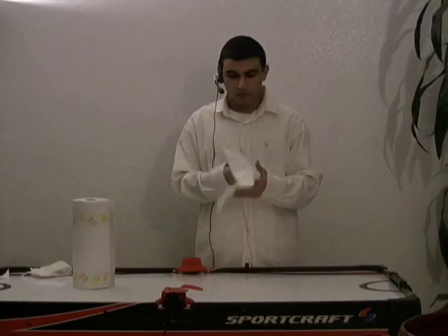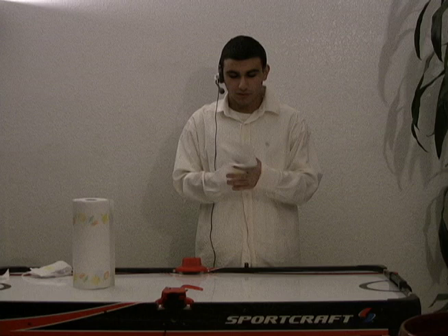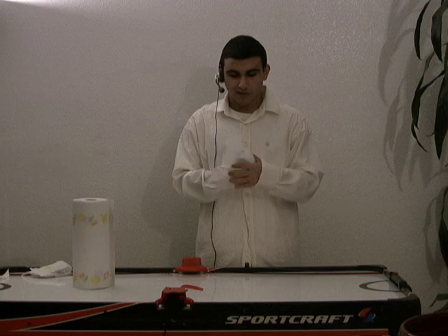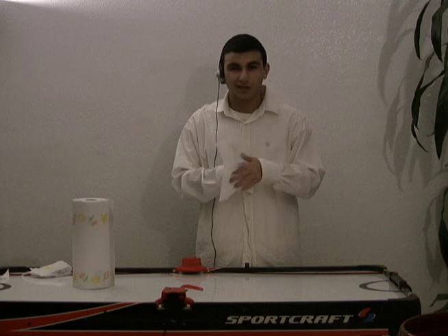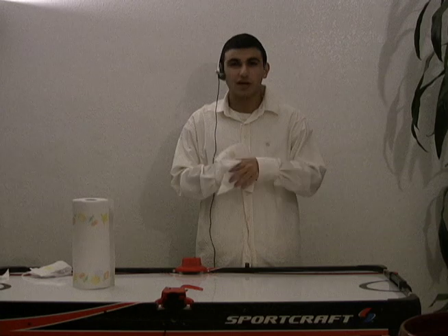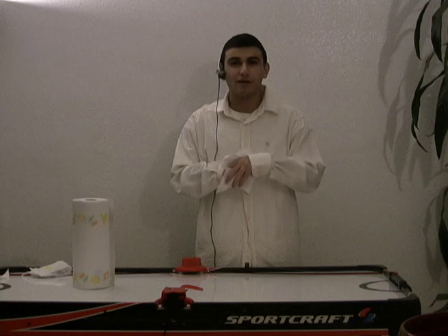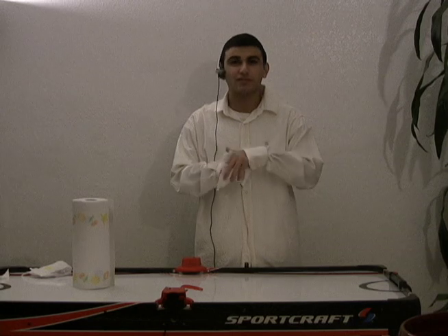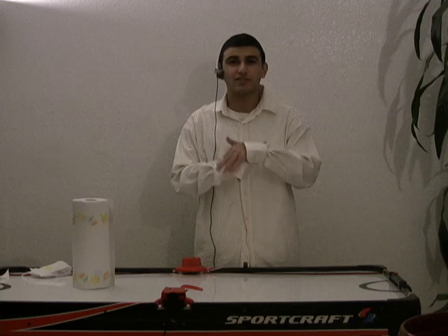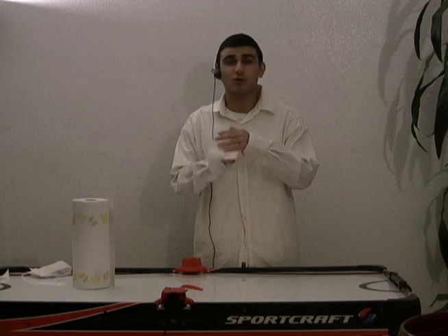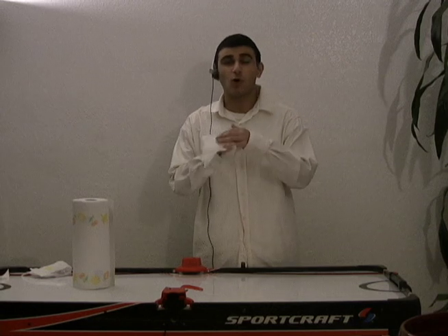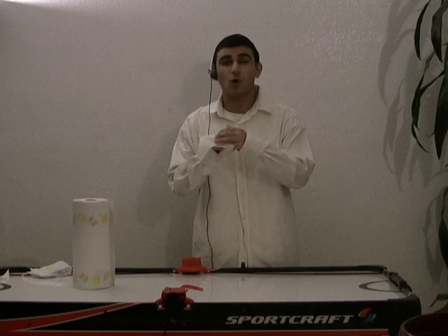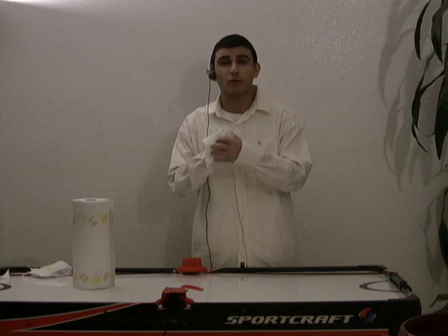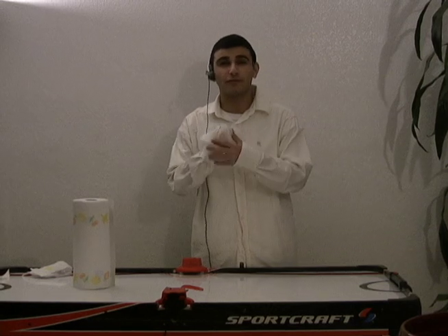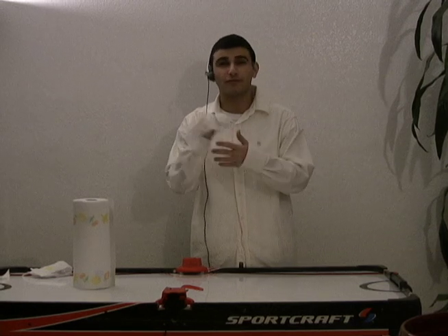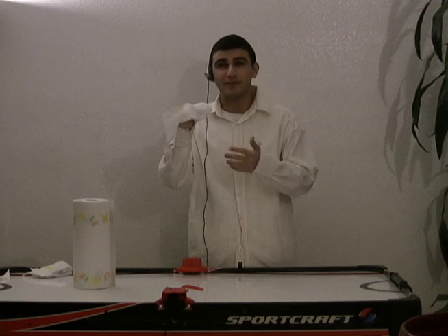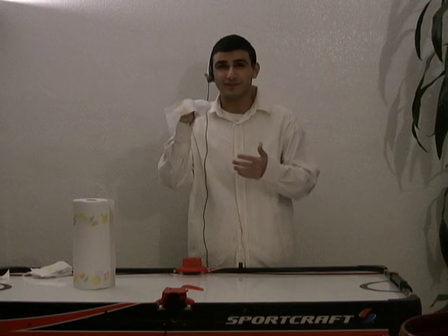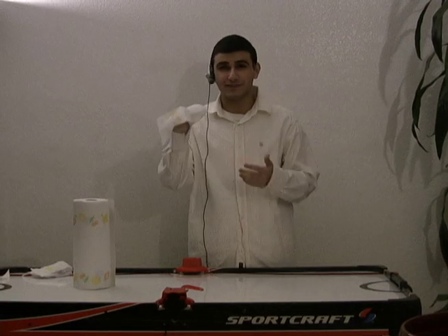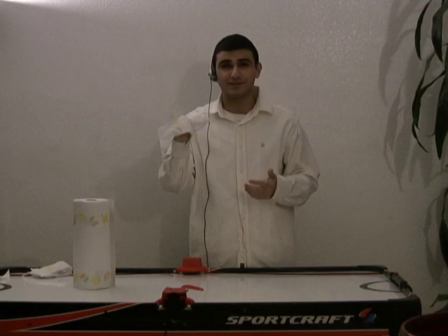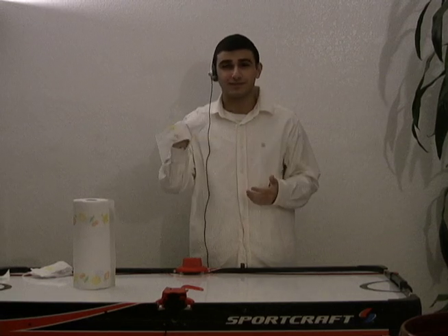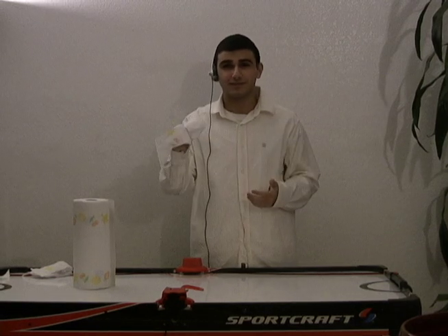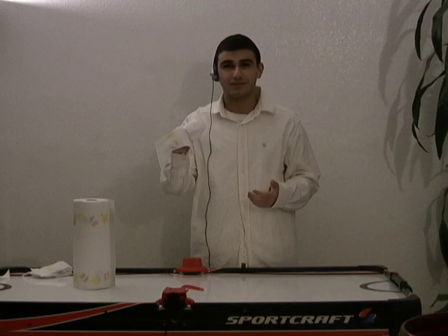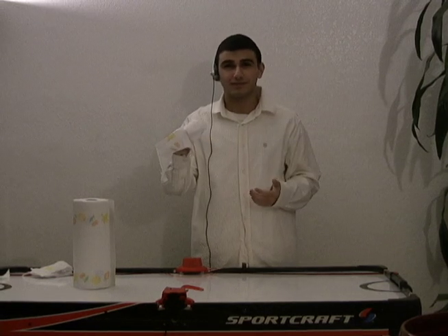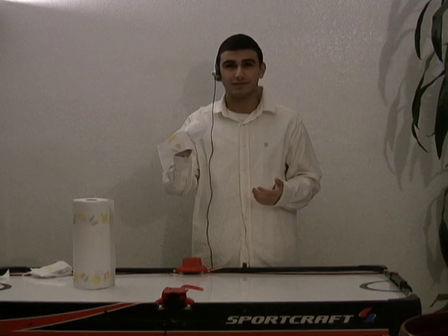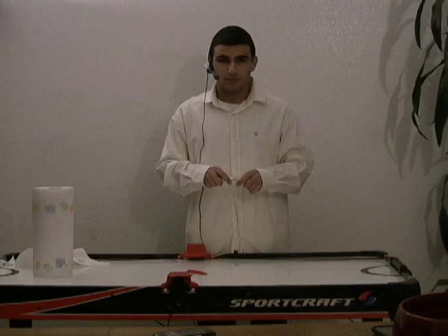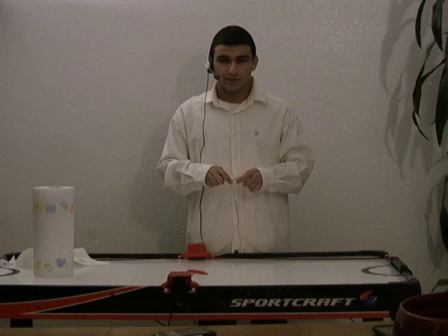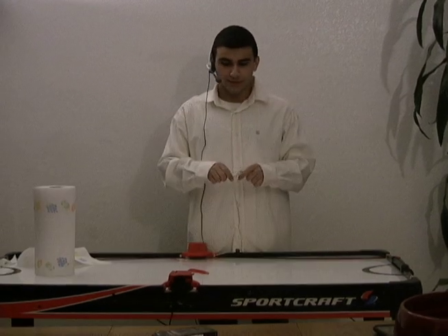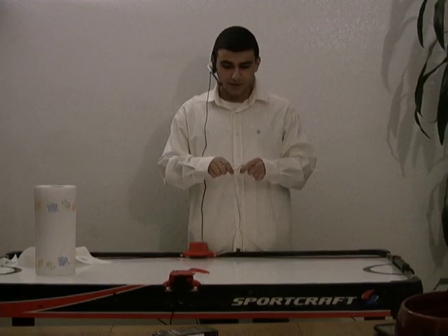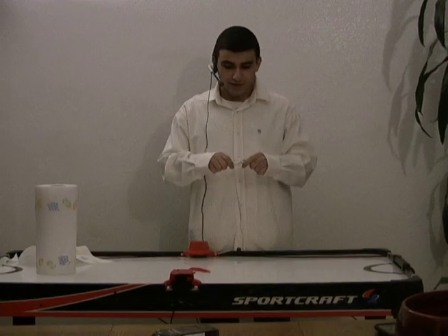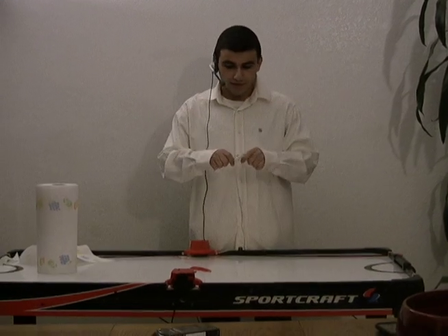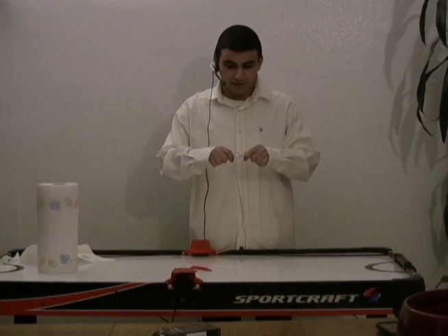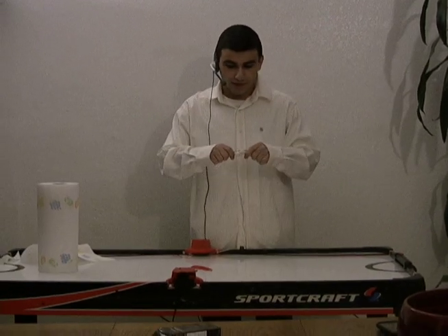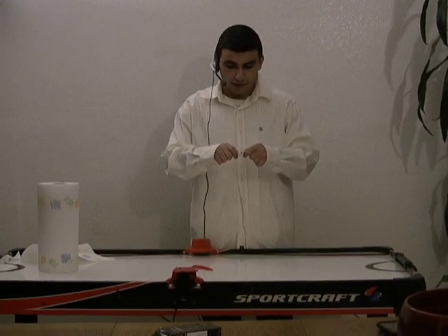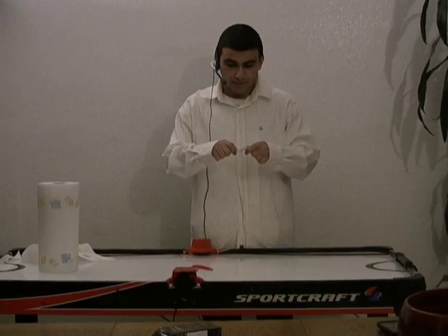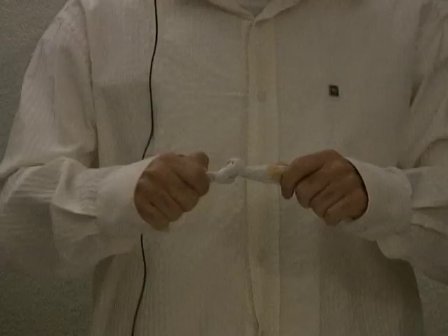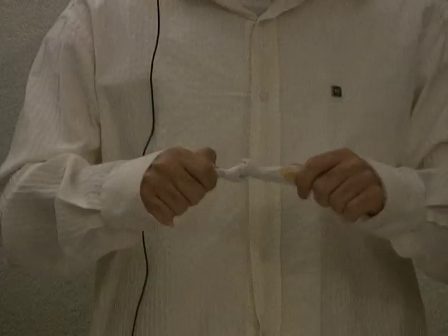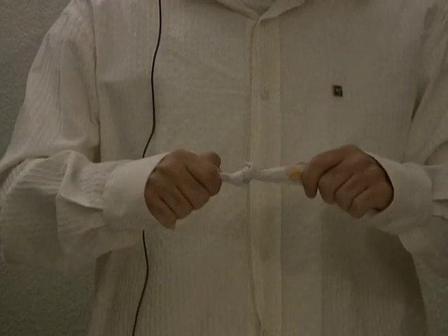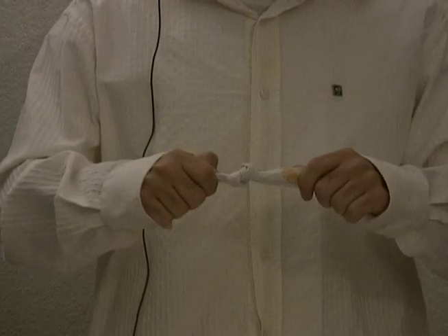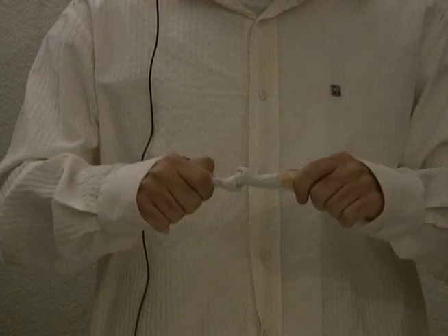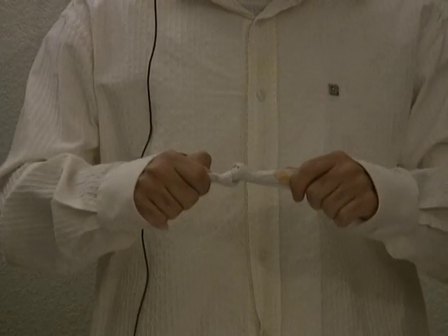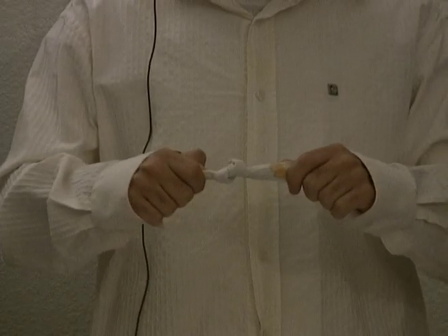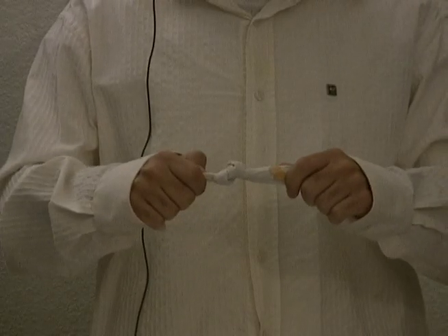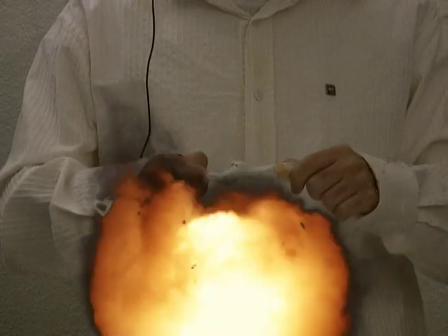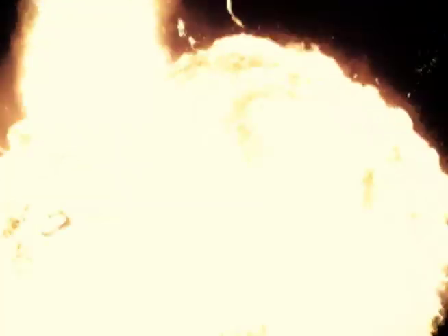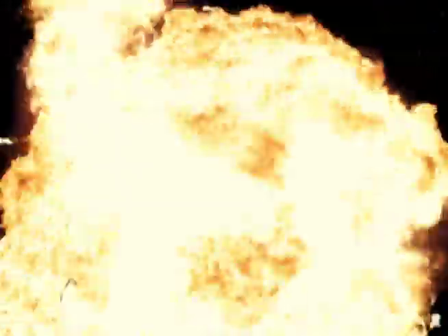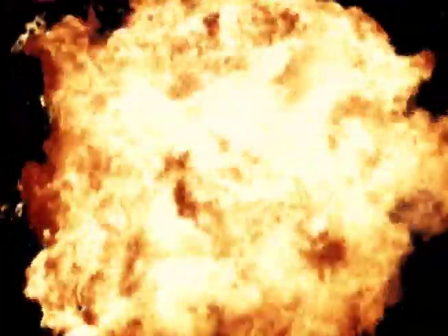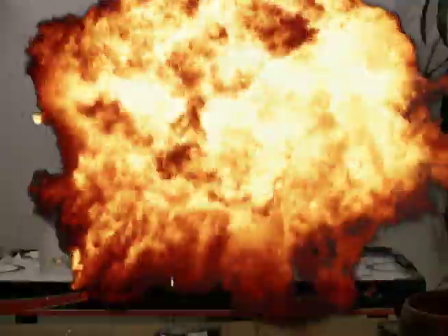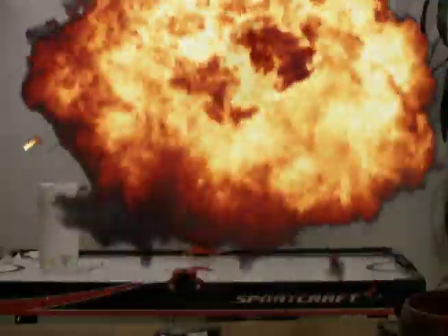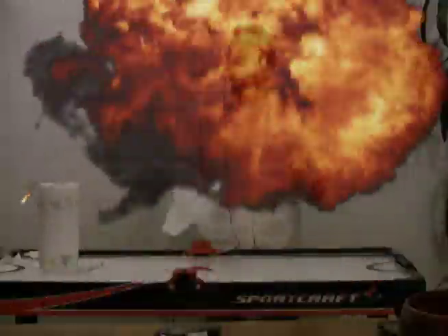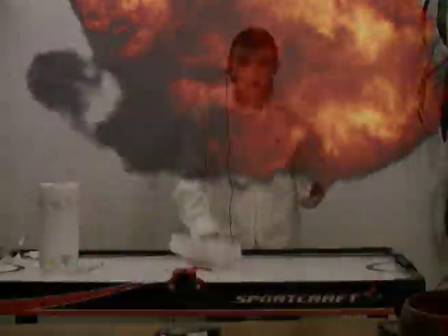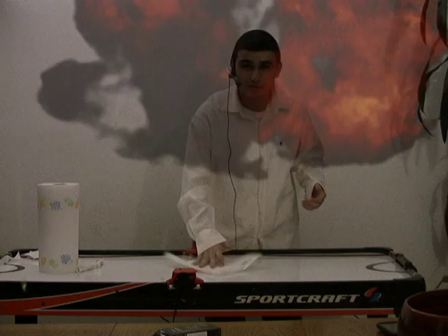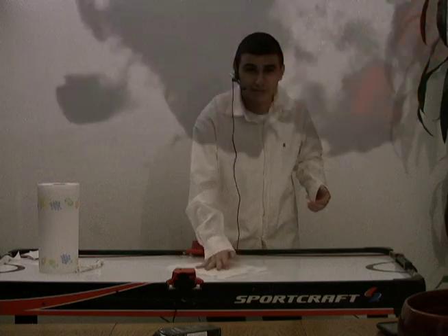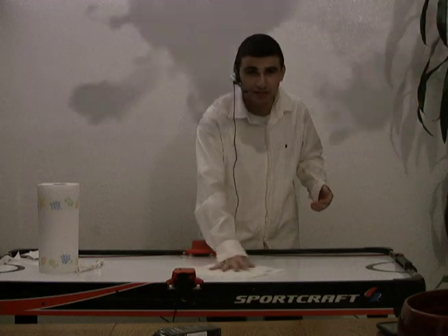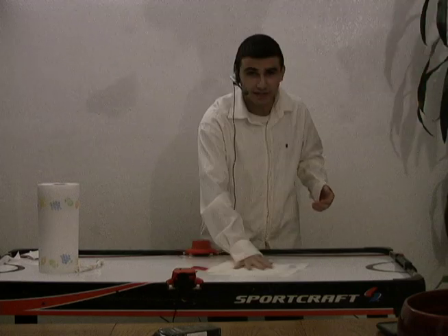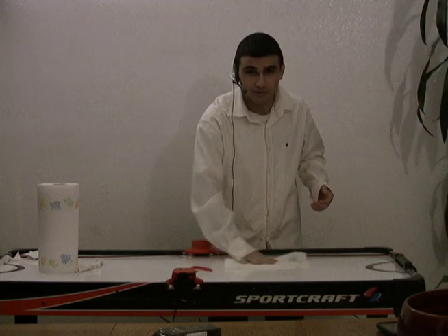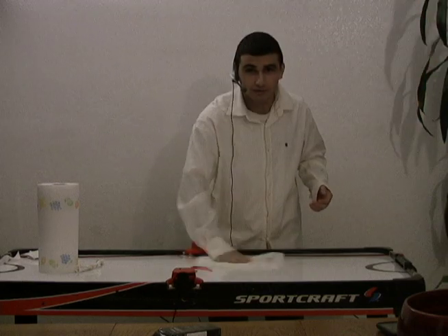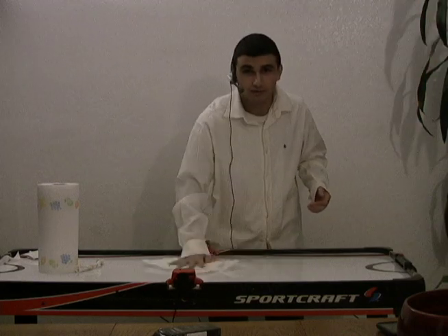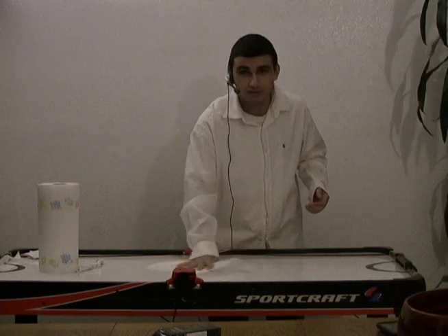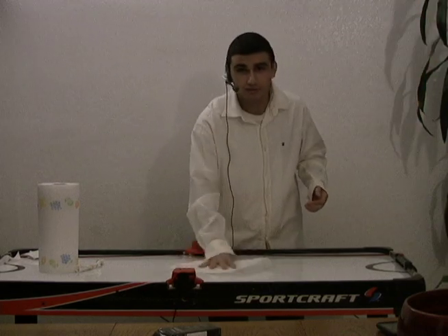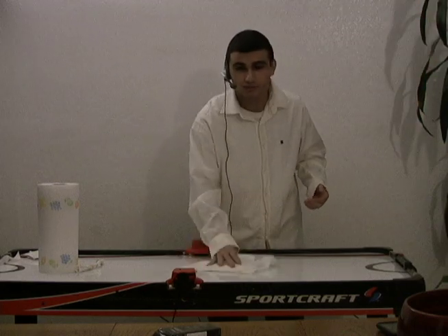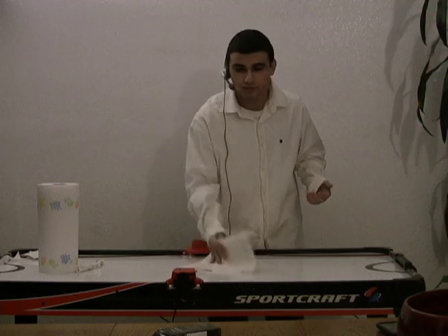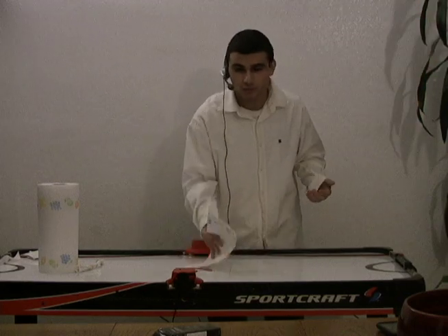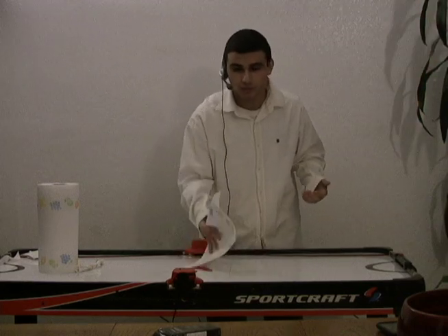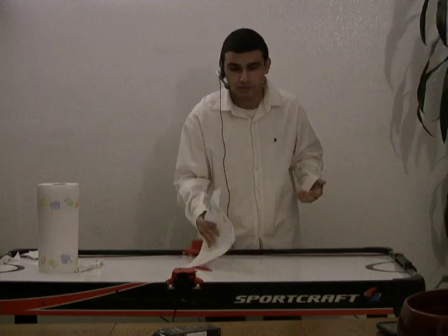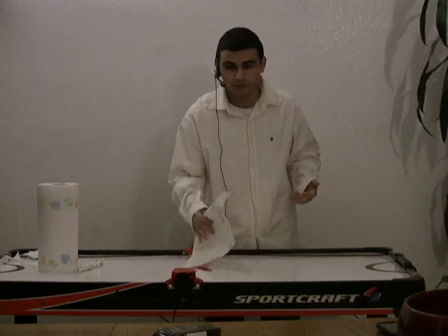It covers your whole fist. Tie it in a knot. It's still there. The table's clean. Sort of.